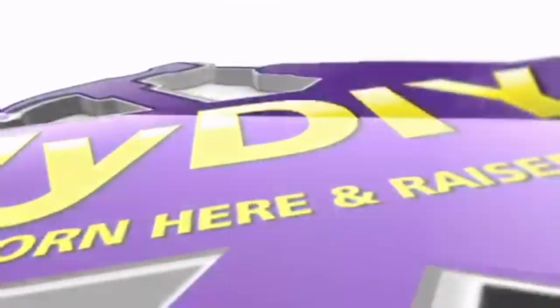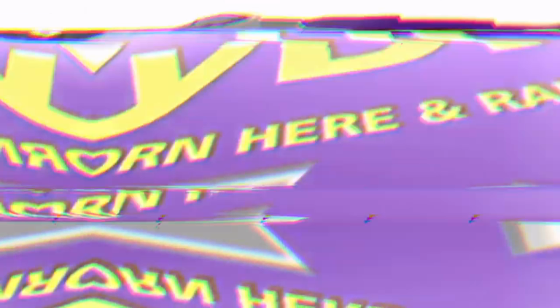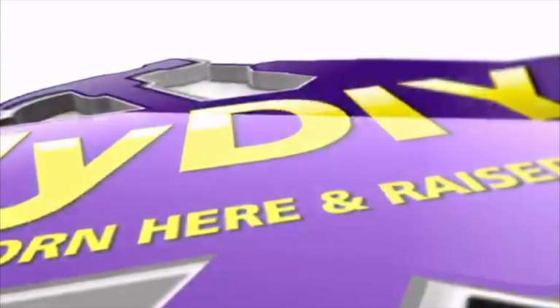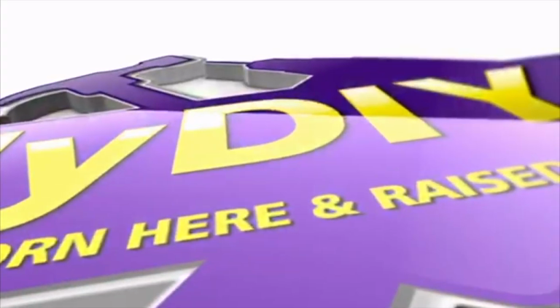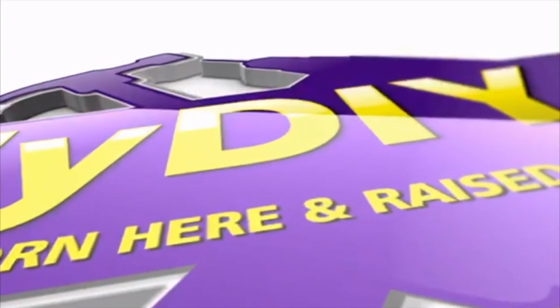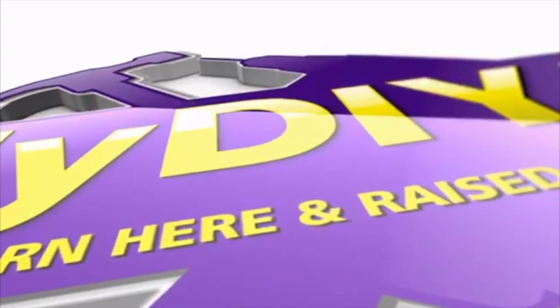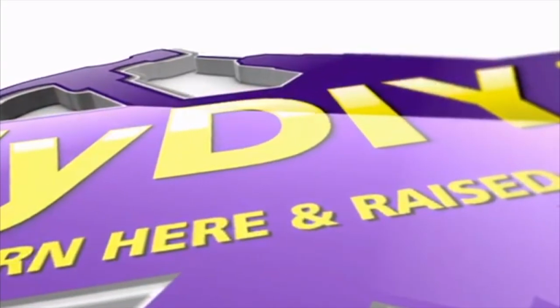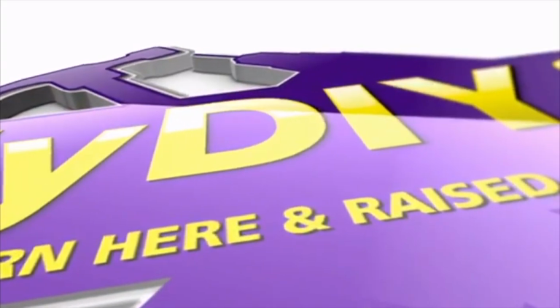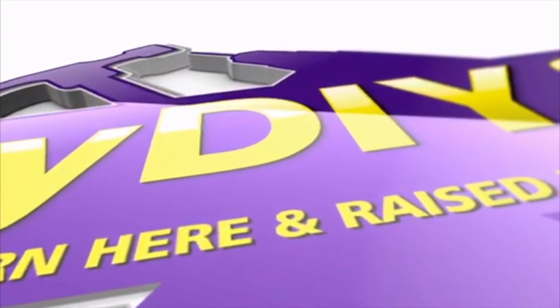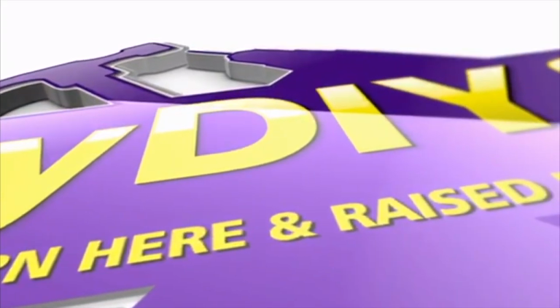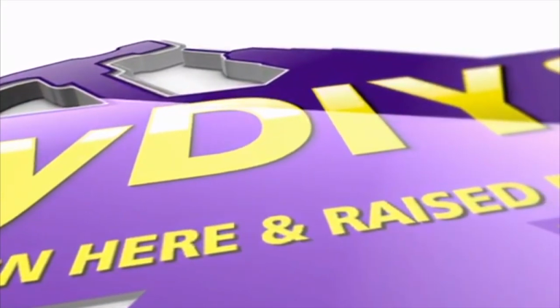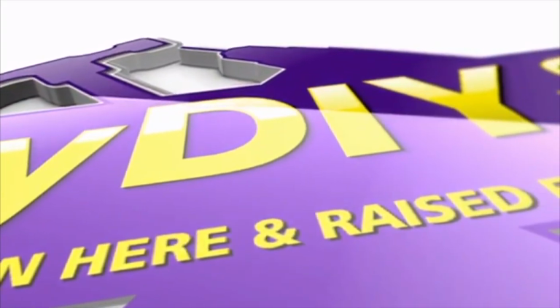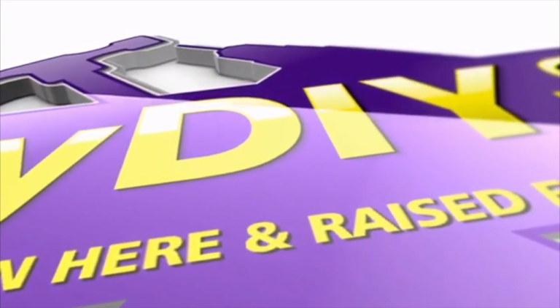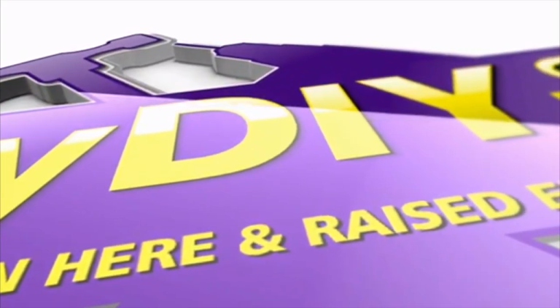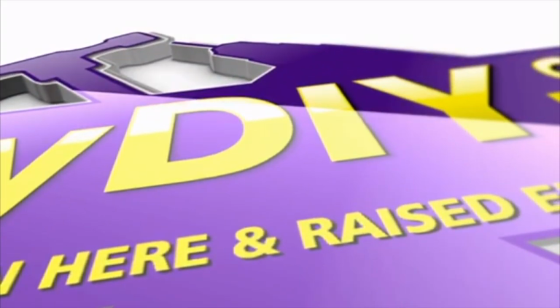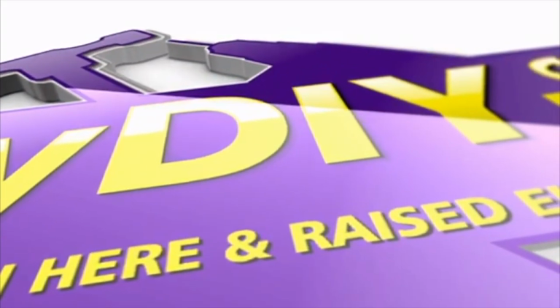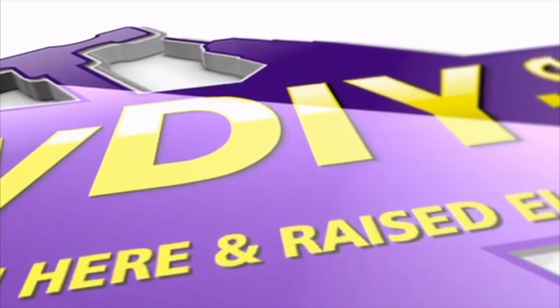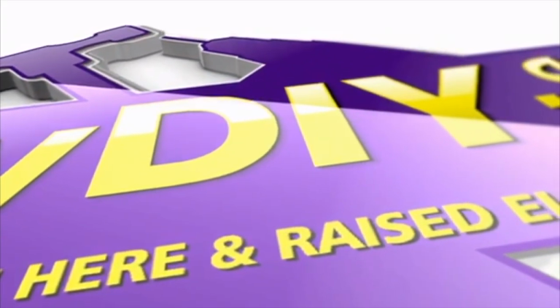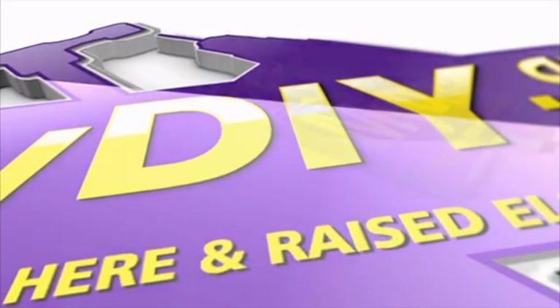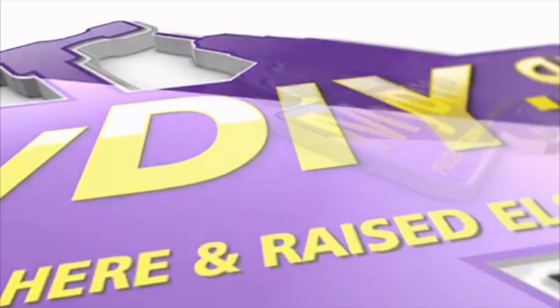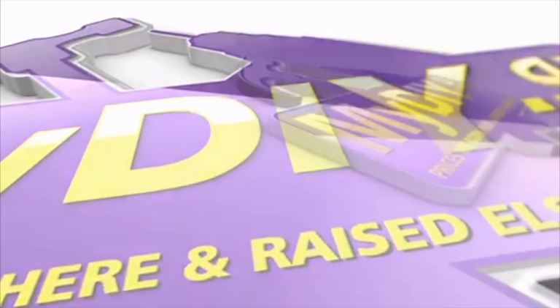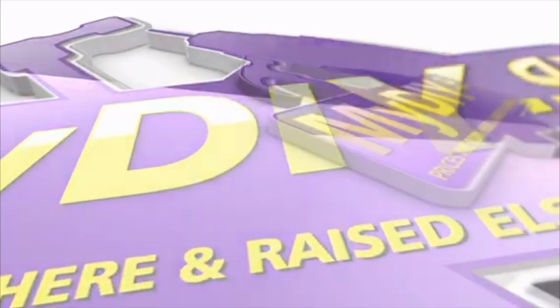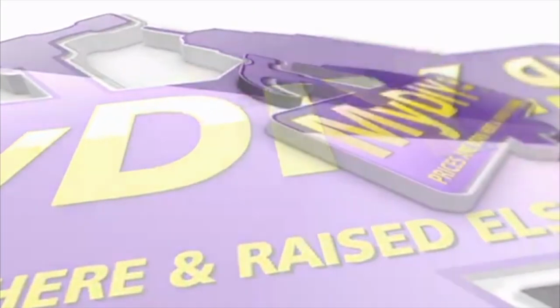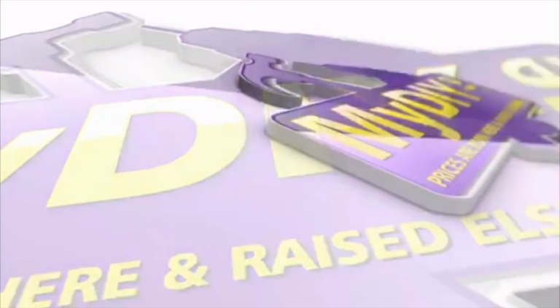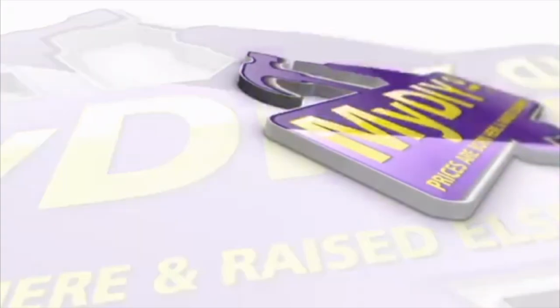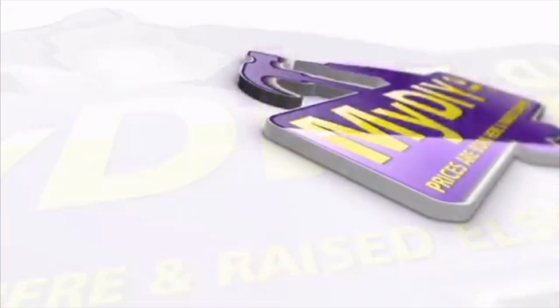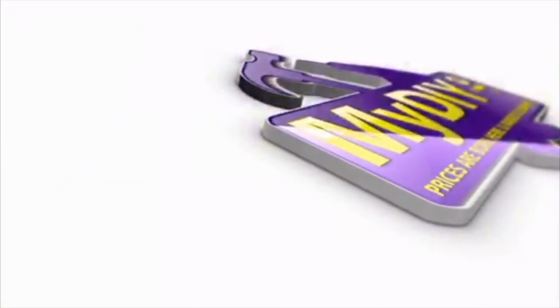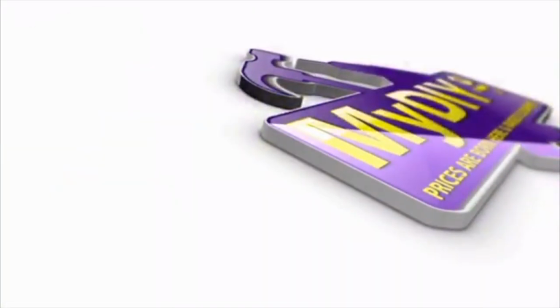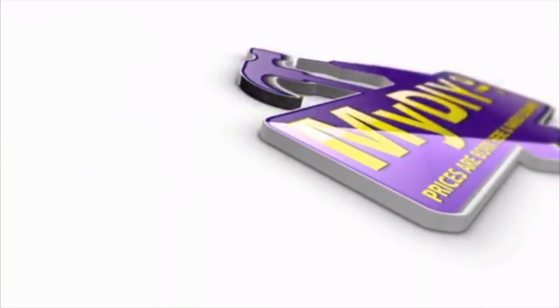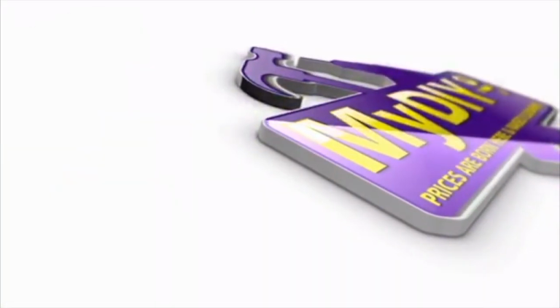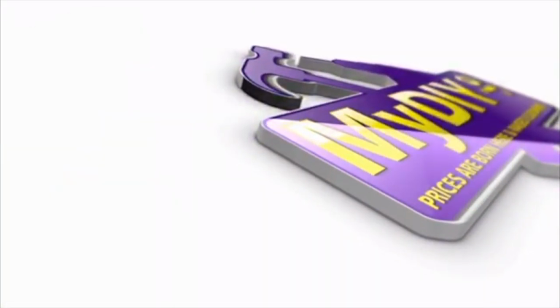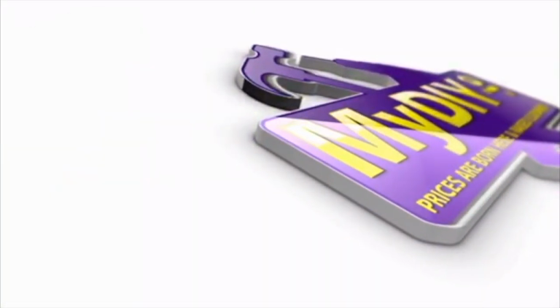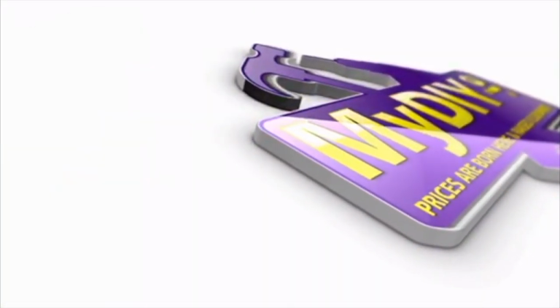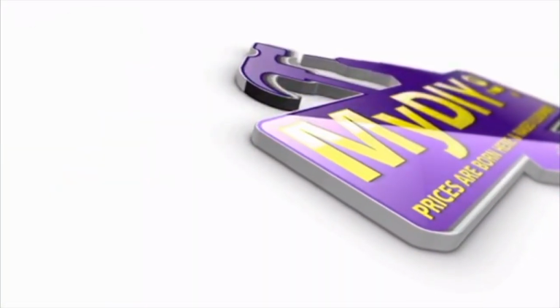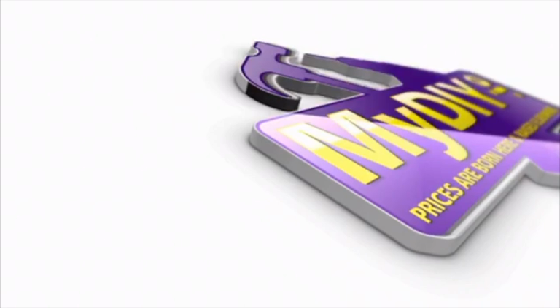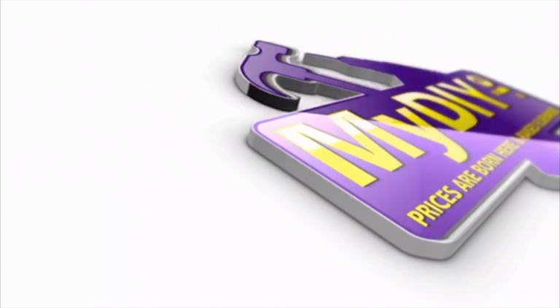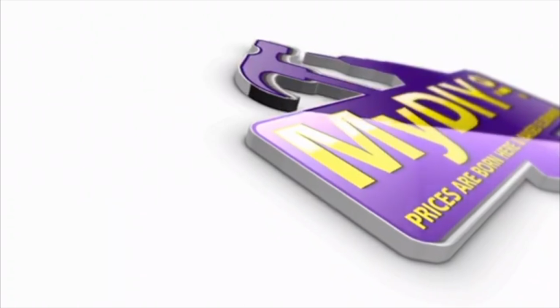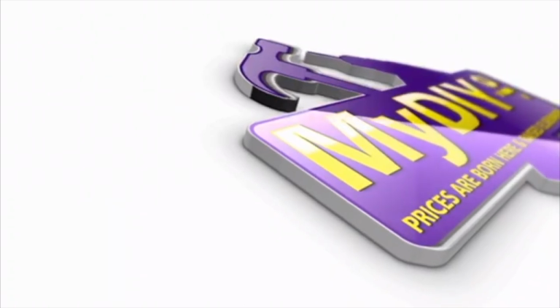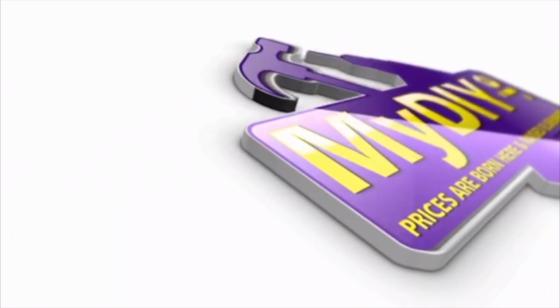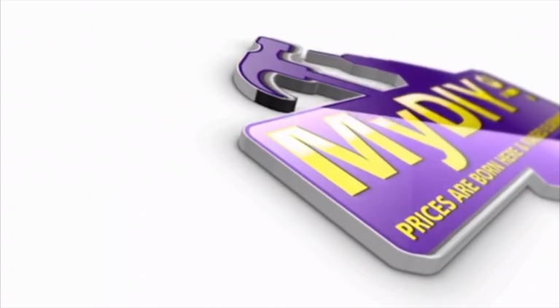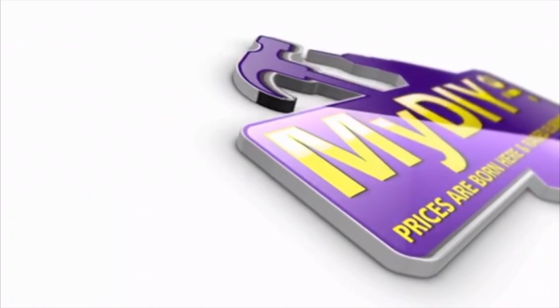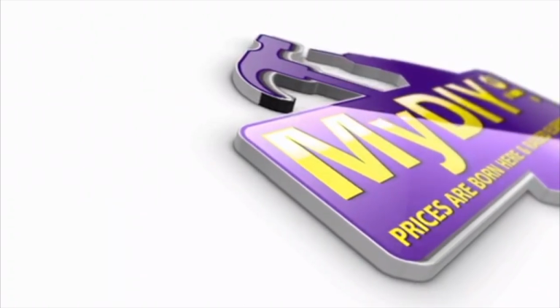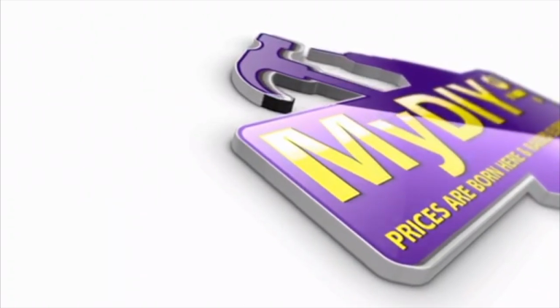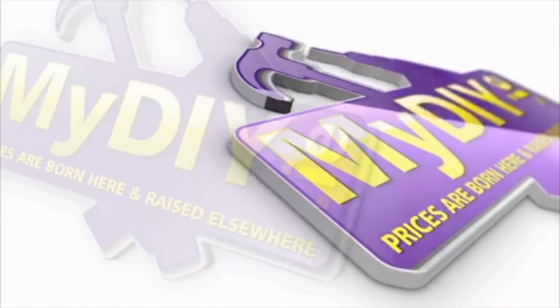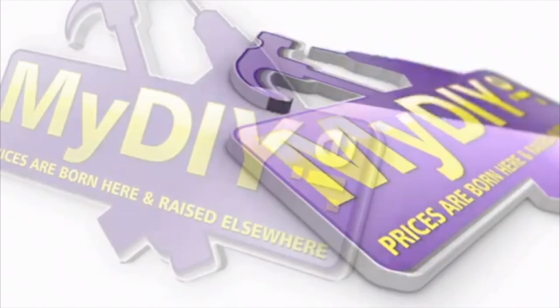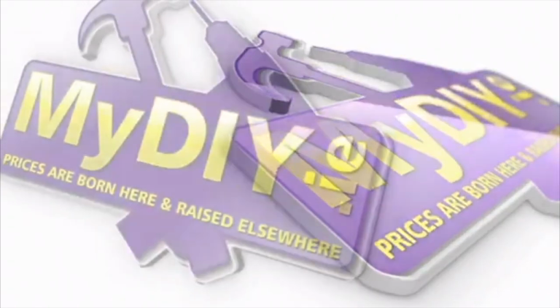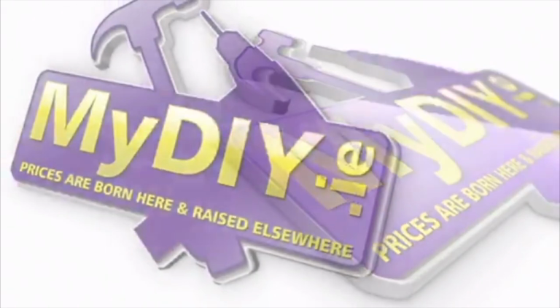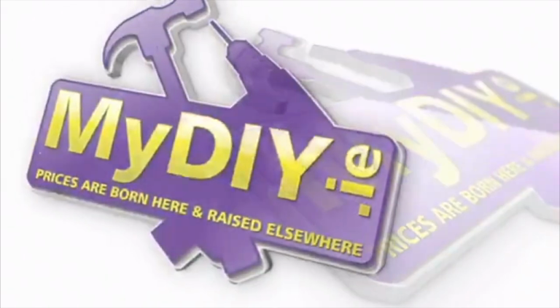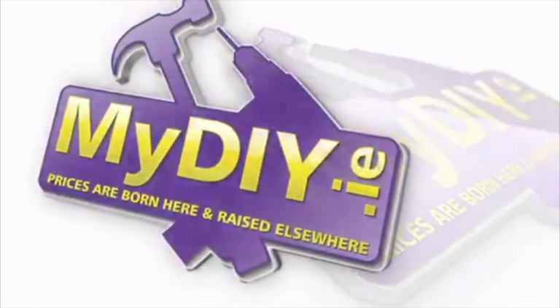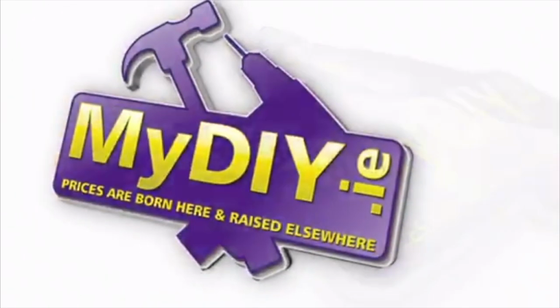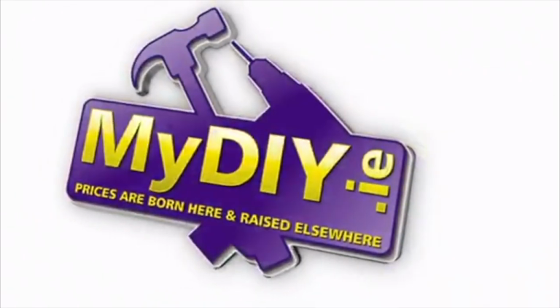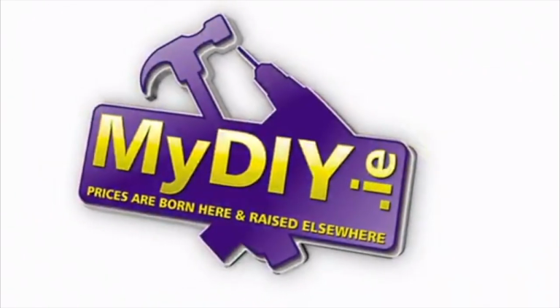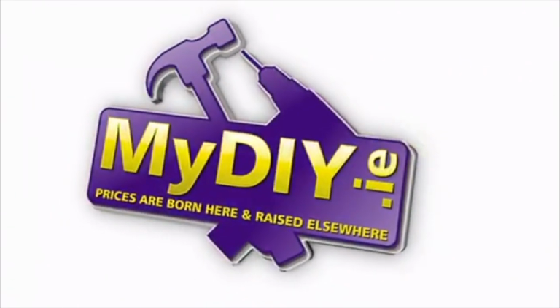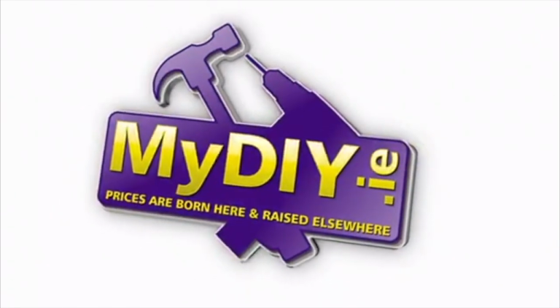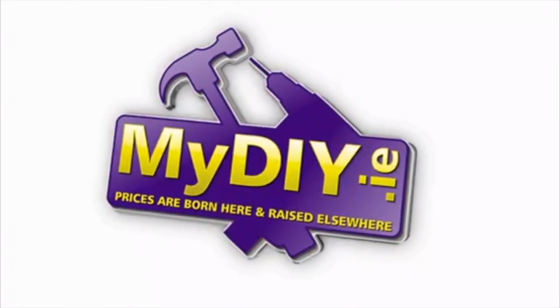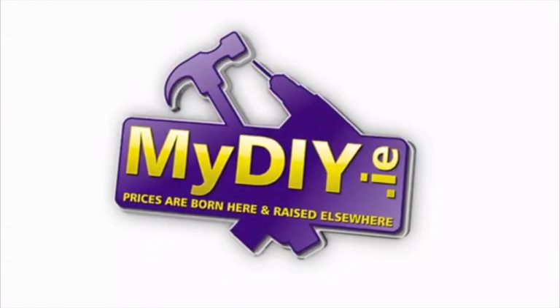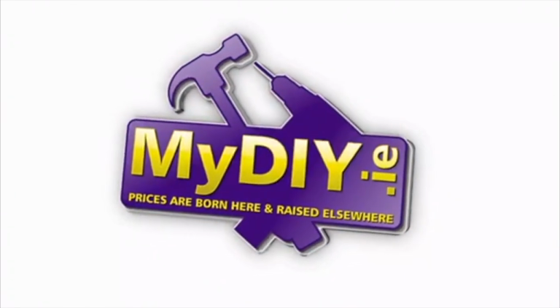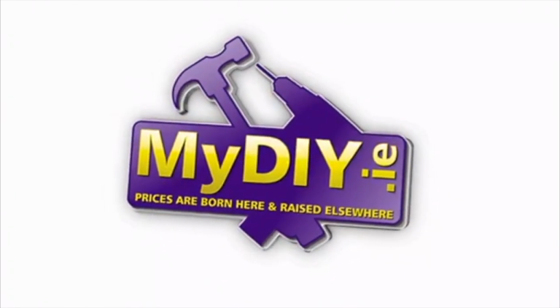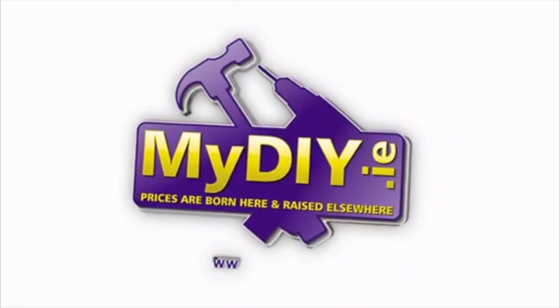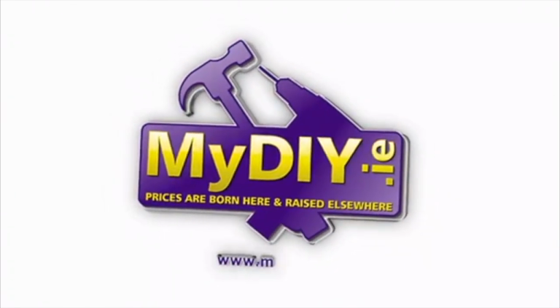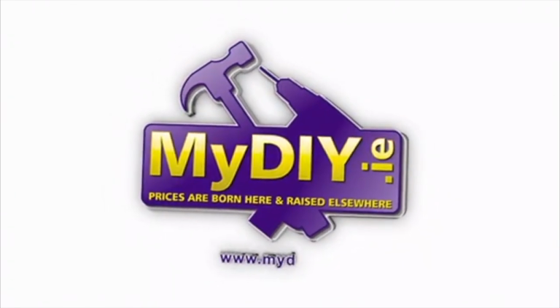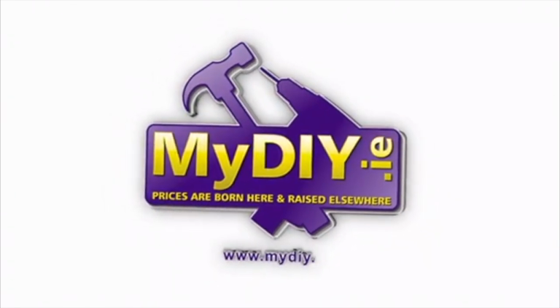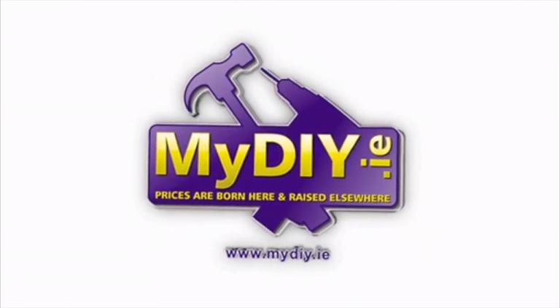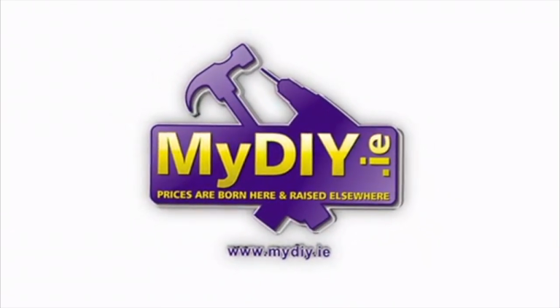This video is made possible by MyDIY.ie. Visit MyDIY.ie and use code NEXTGEAR10 for 10% off your next order.